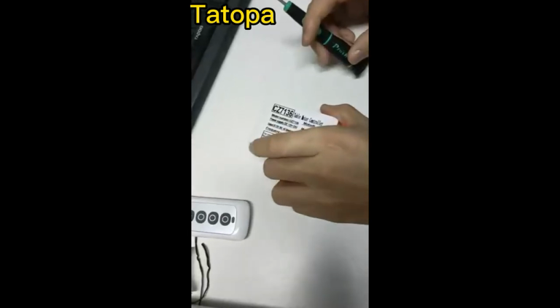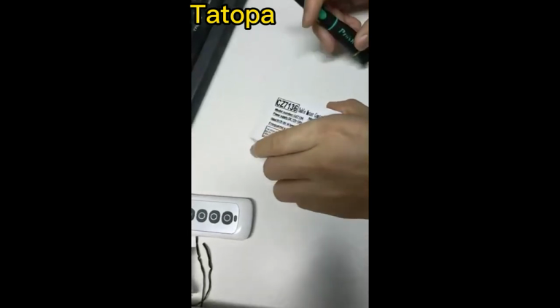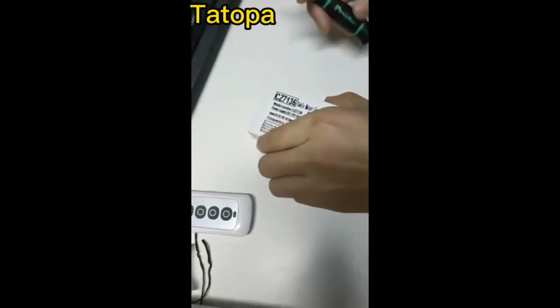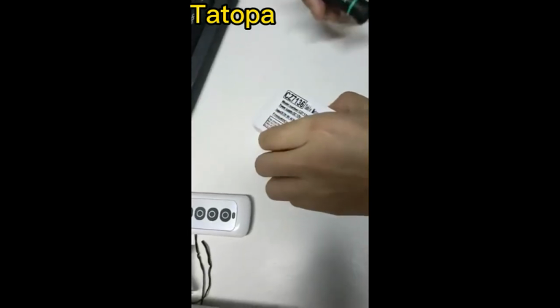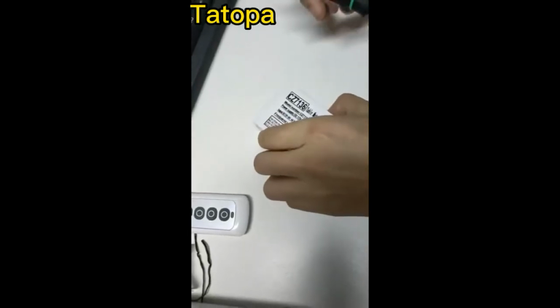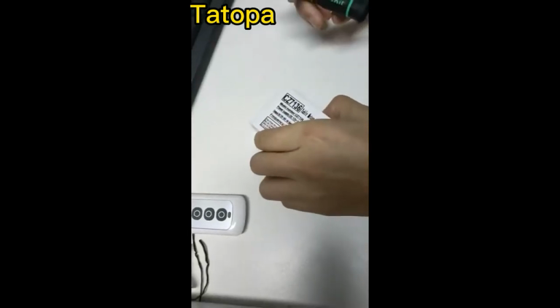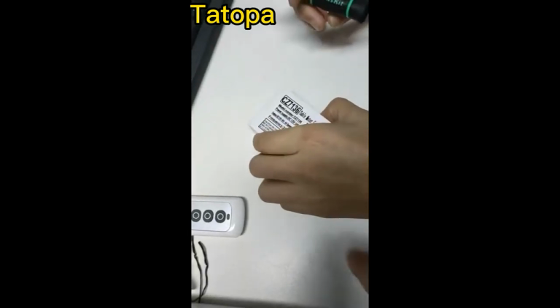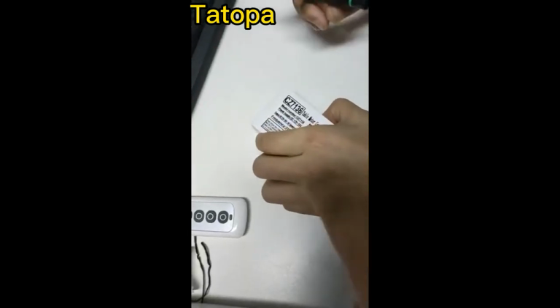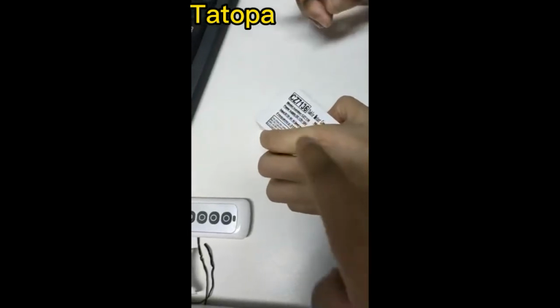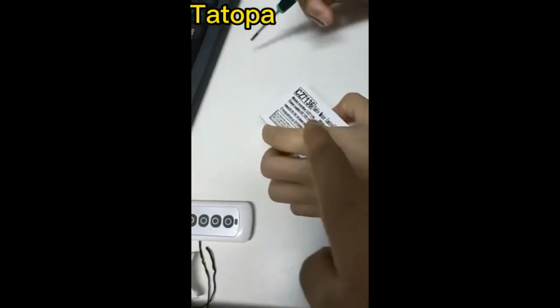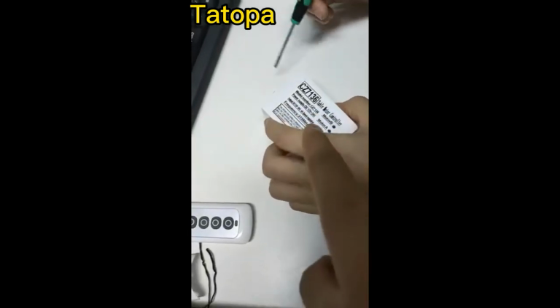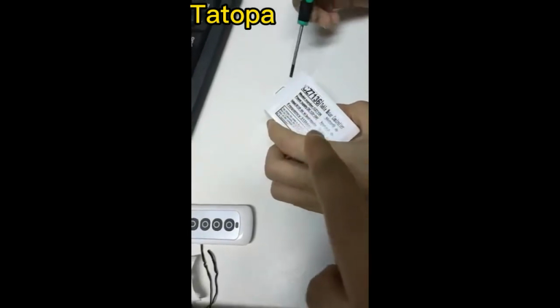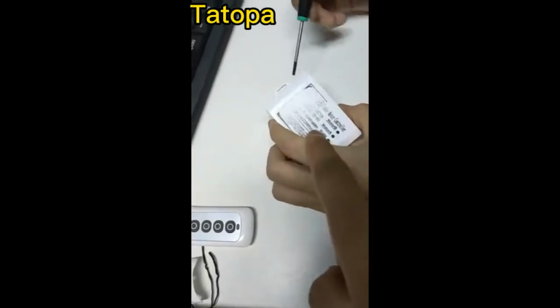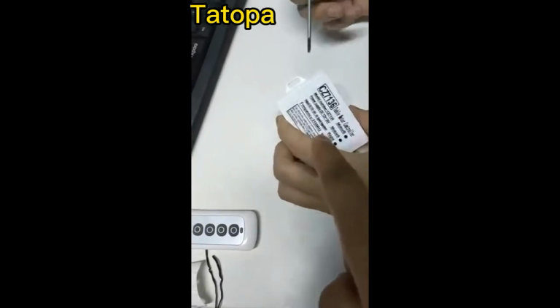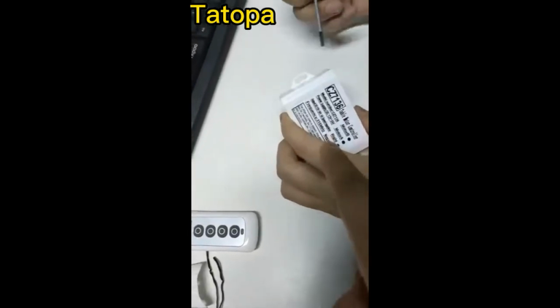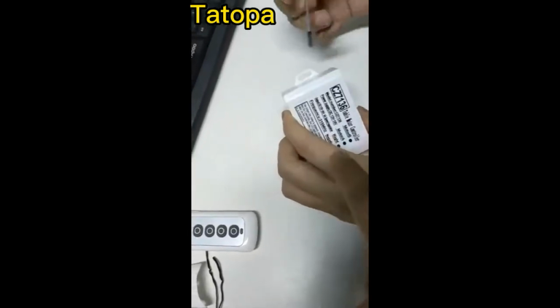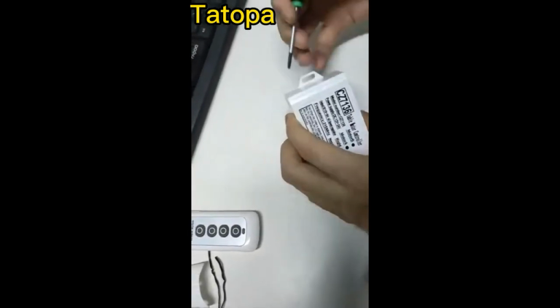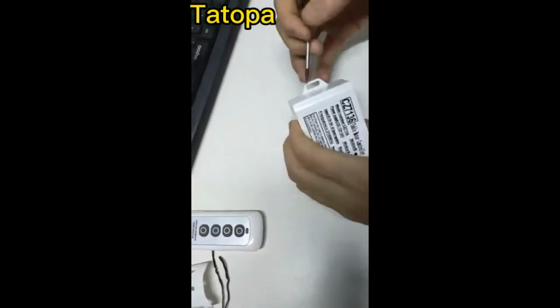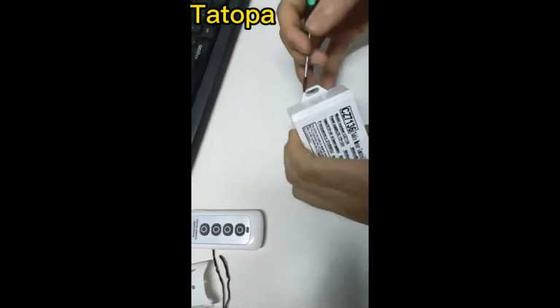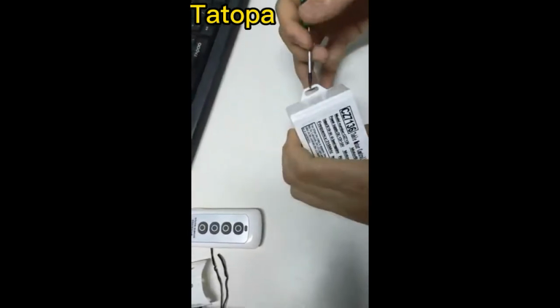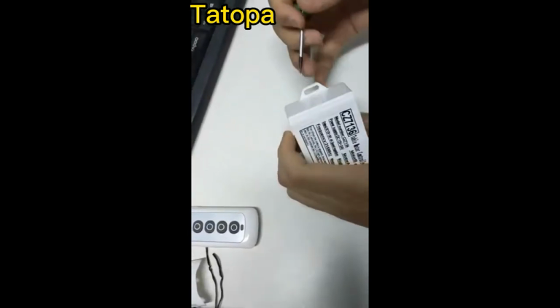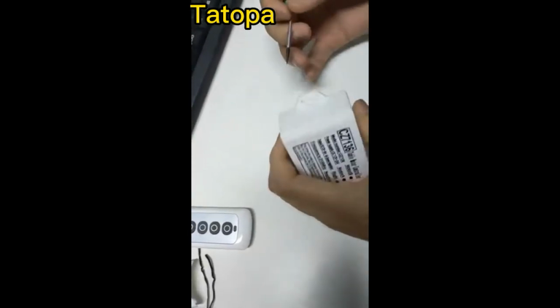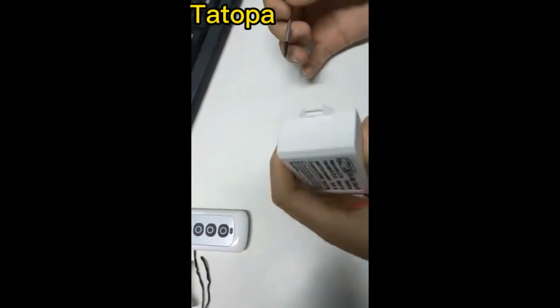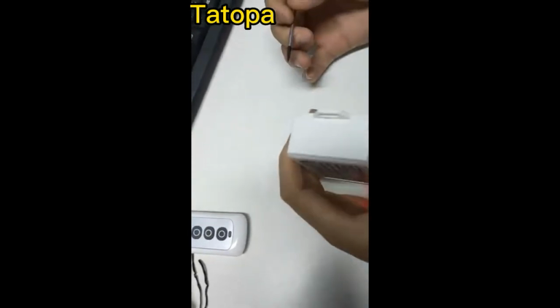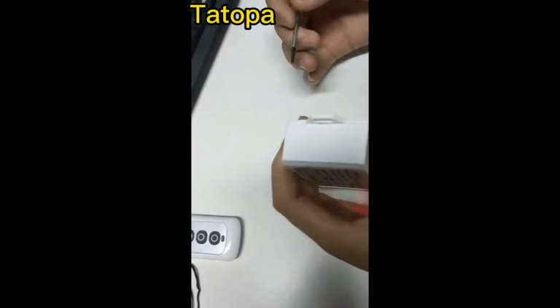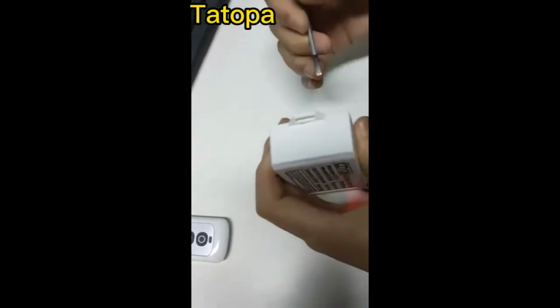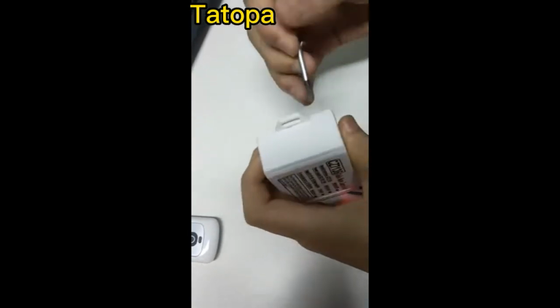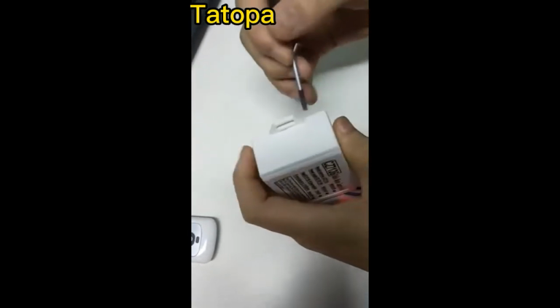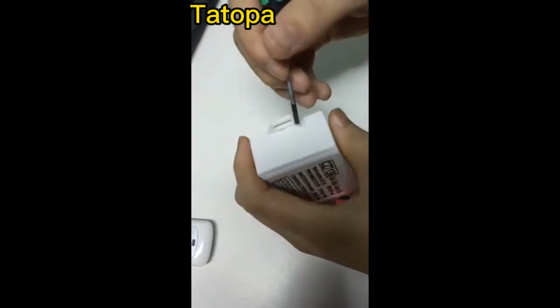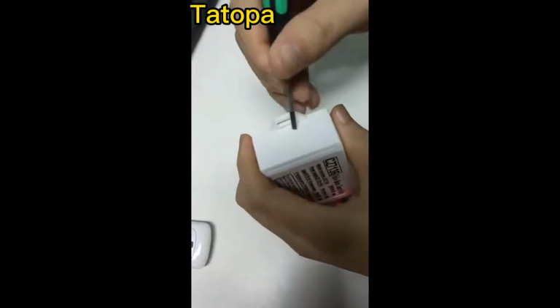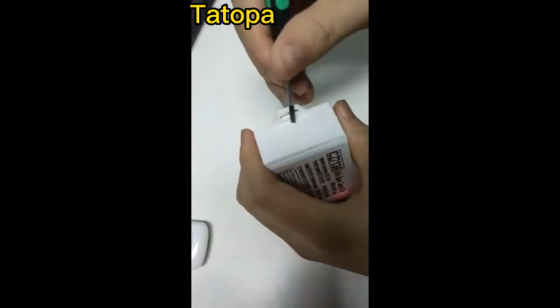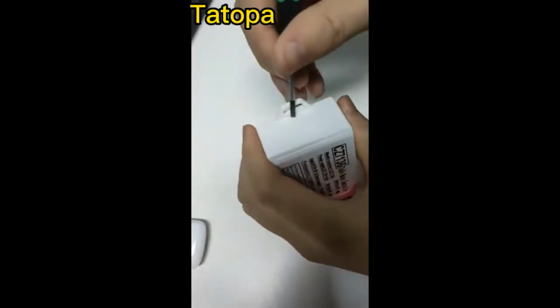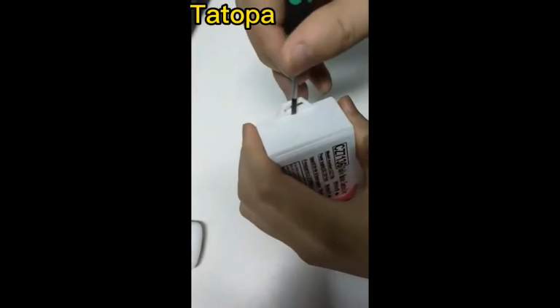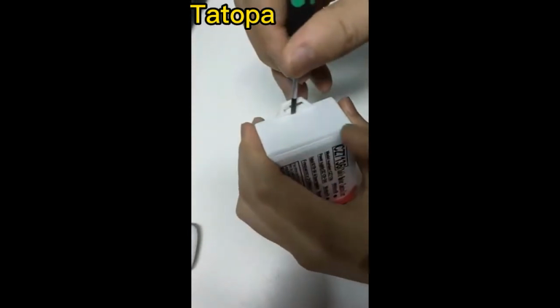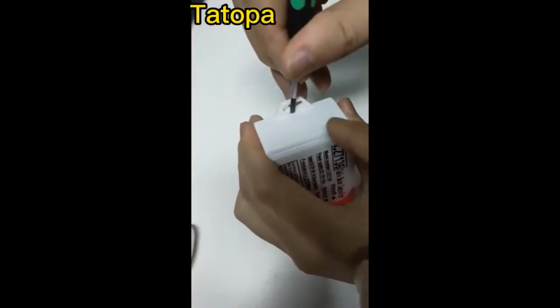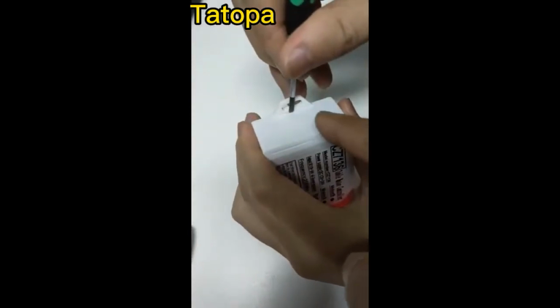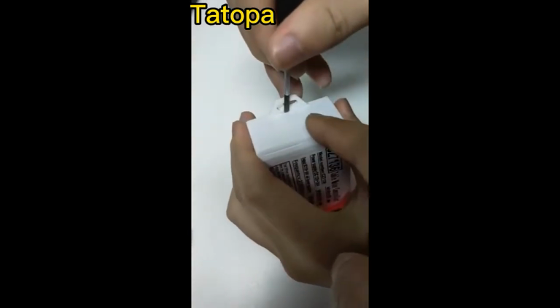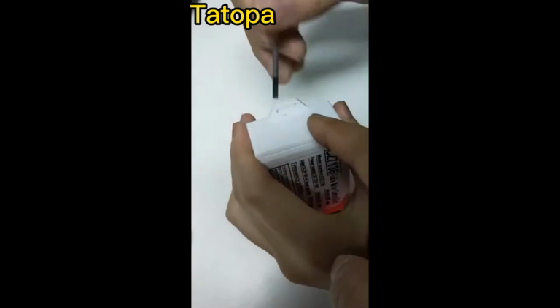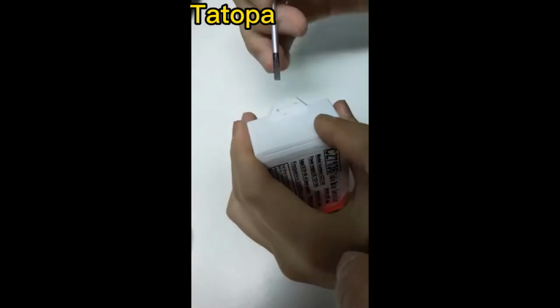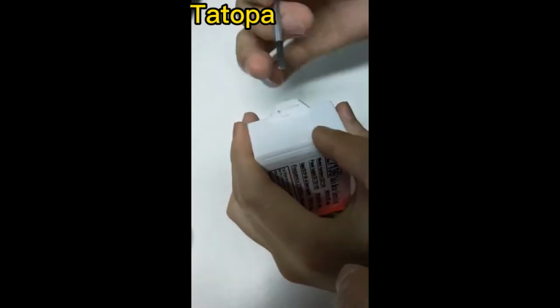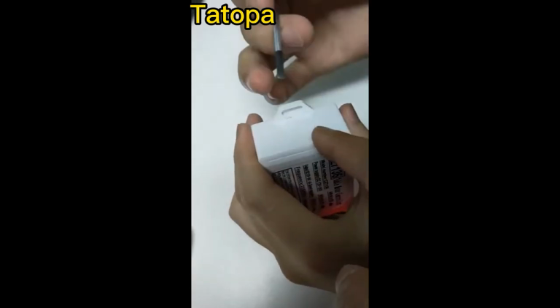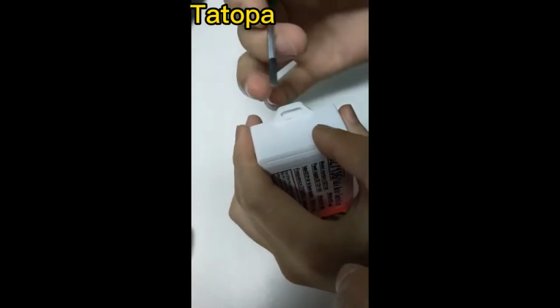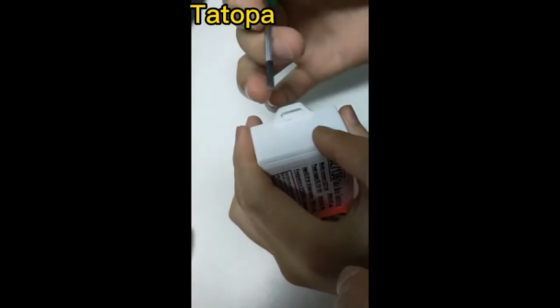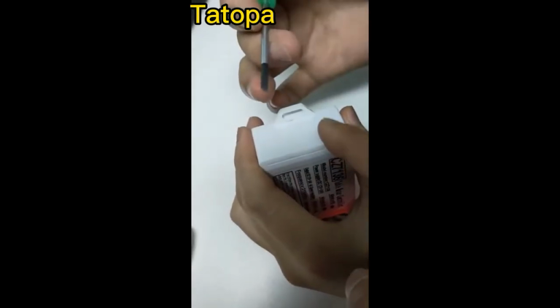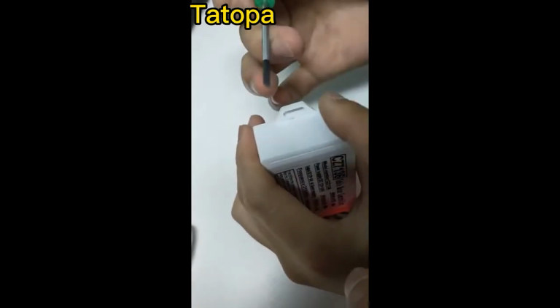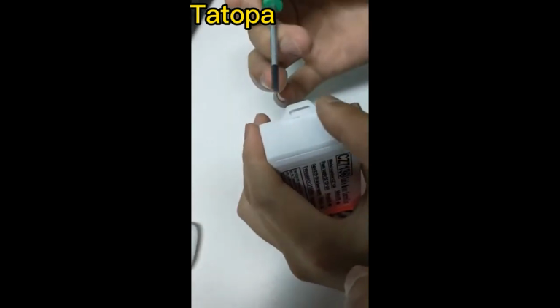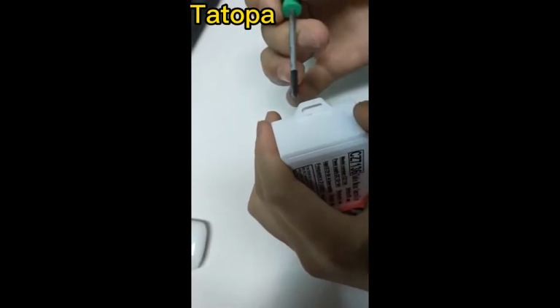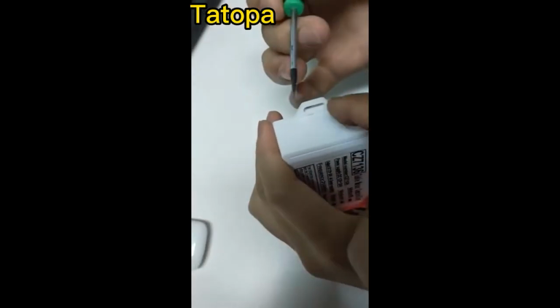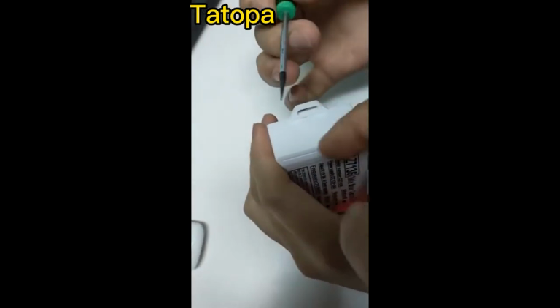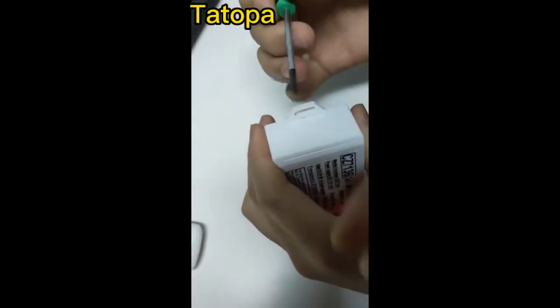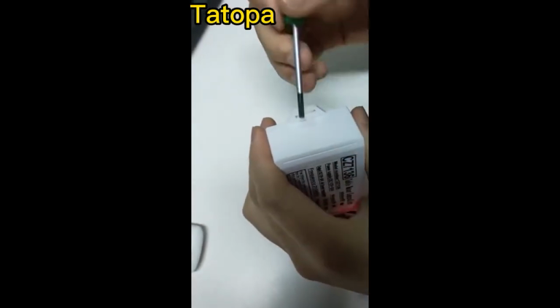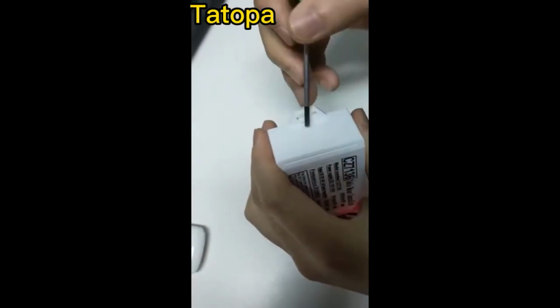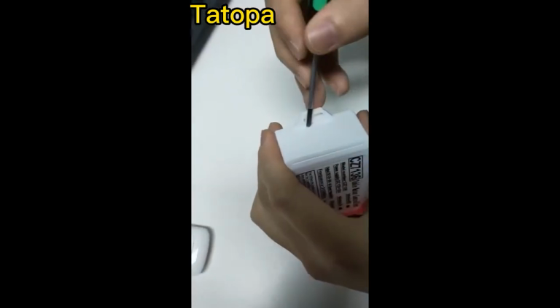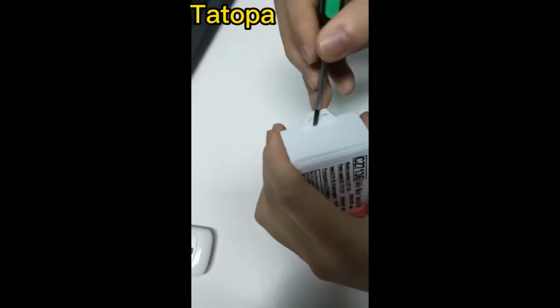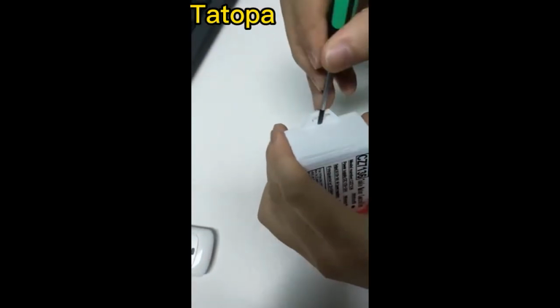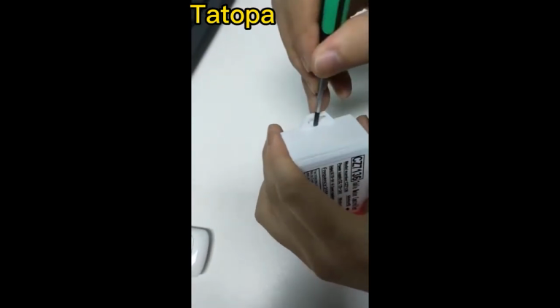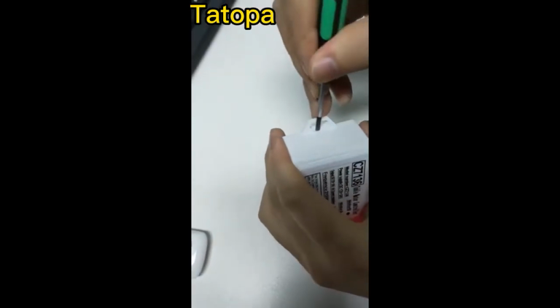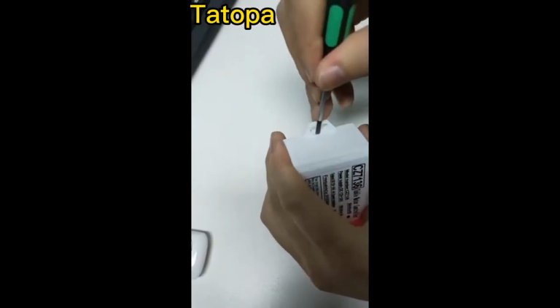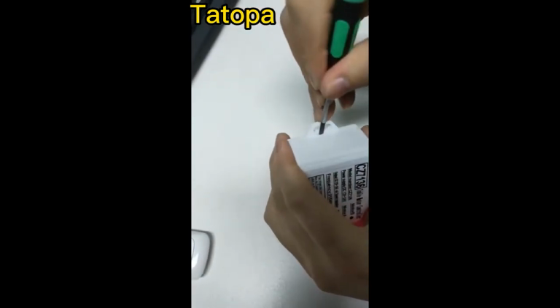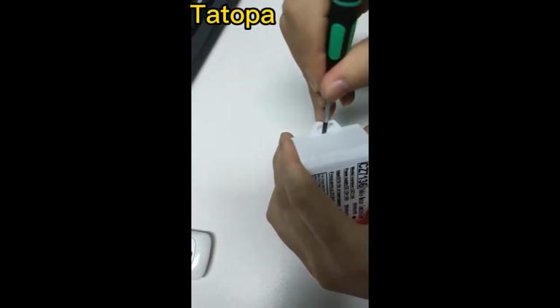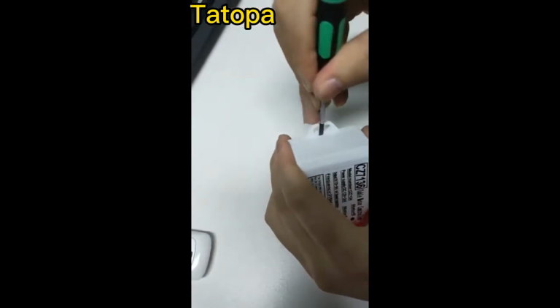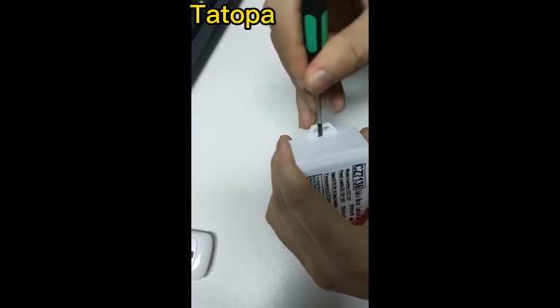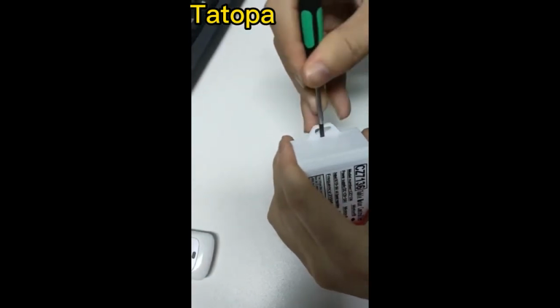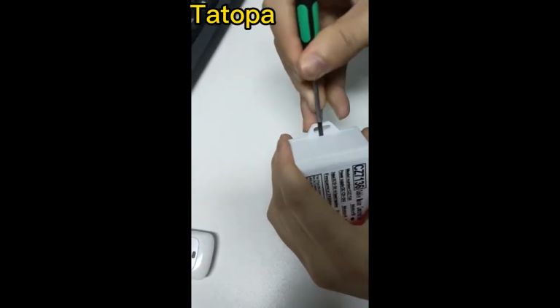Okay, so this is the controller box. We can use a screwdriver to open it, open the car.